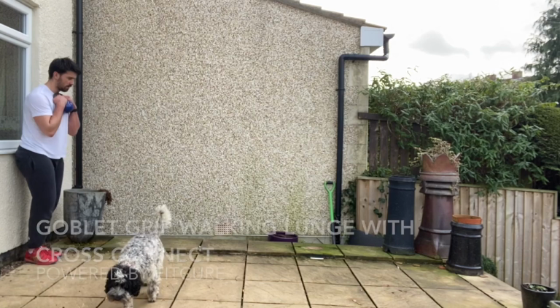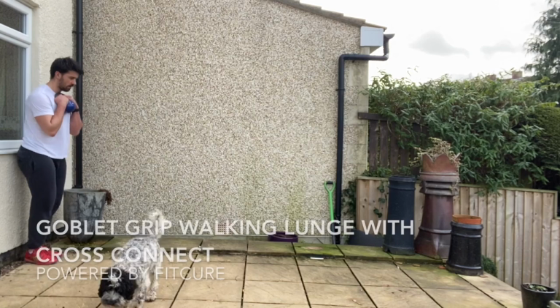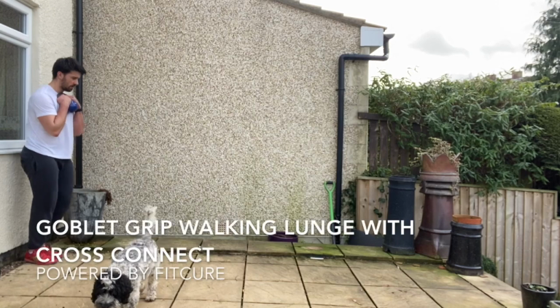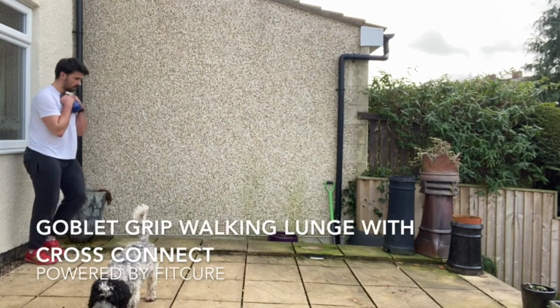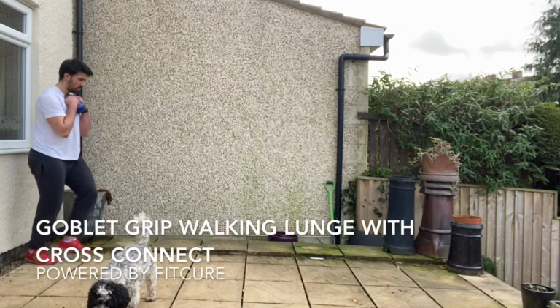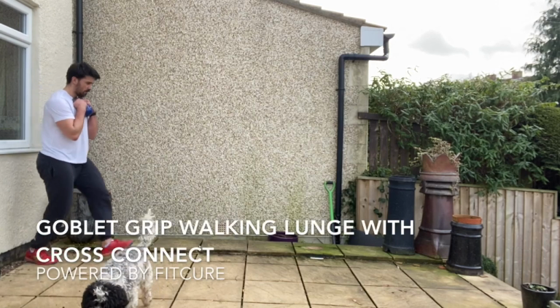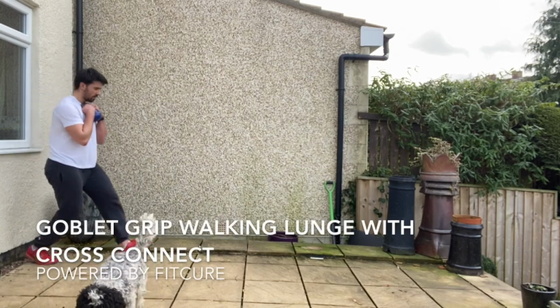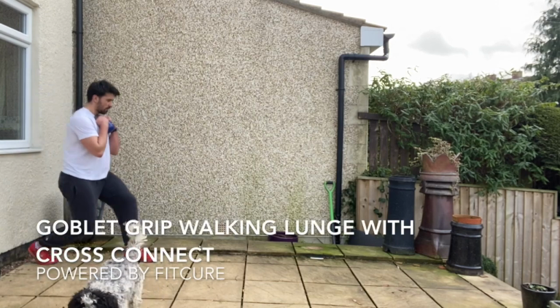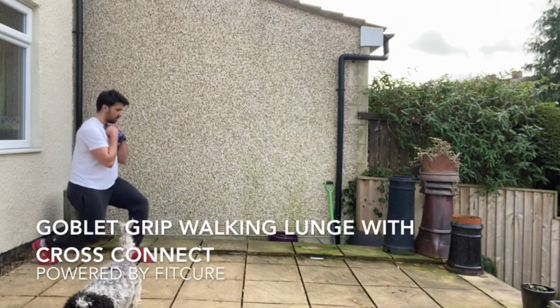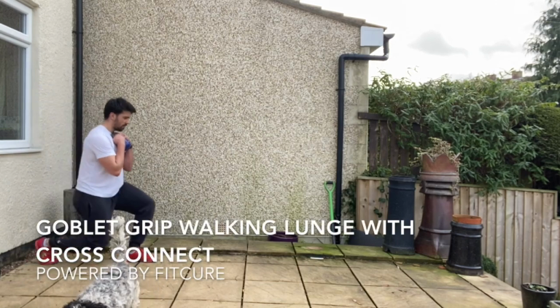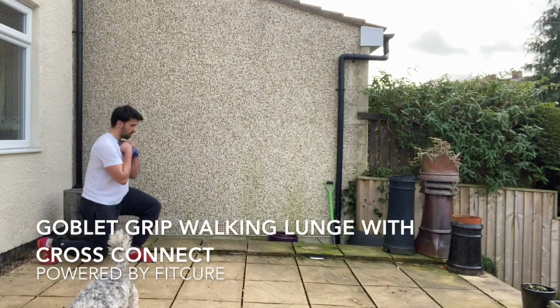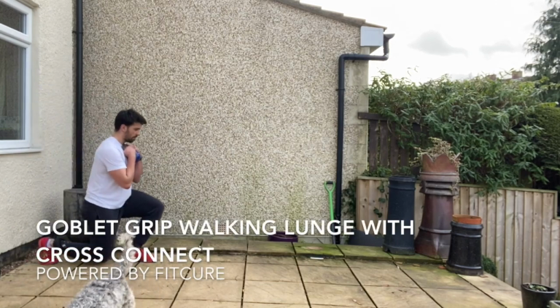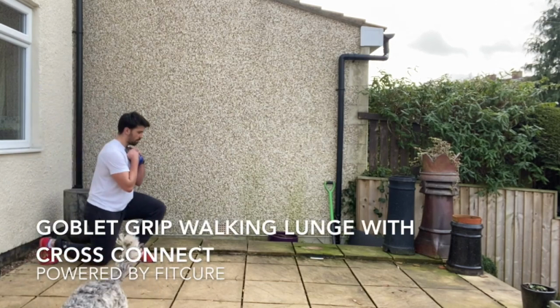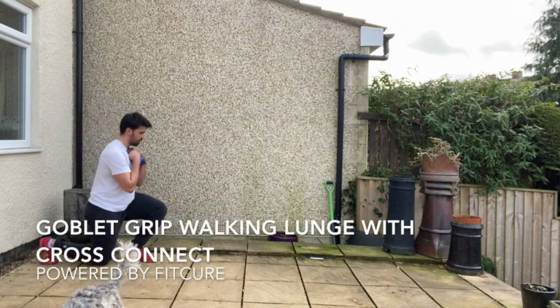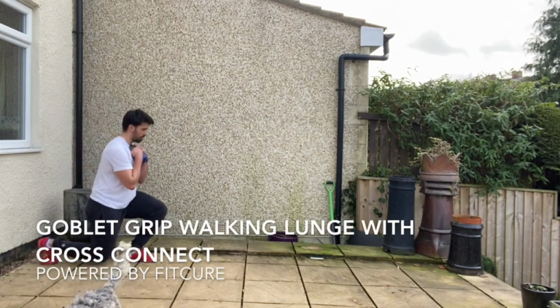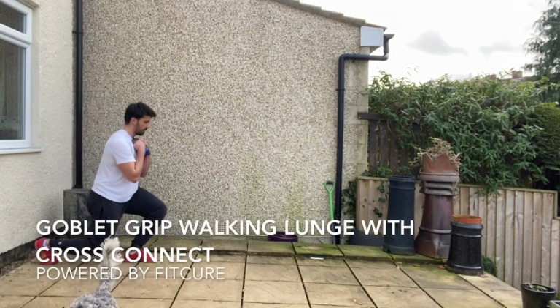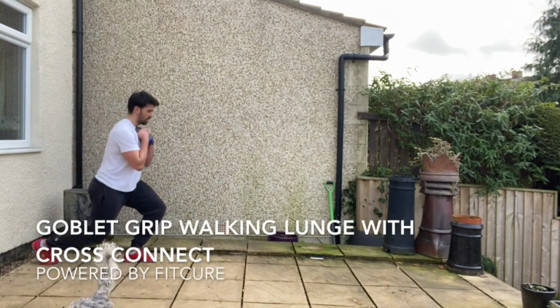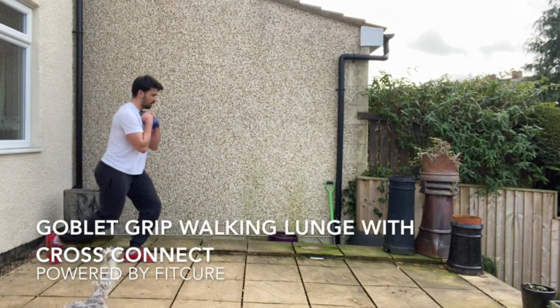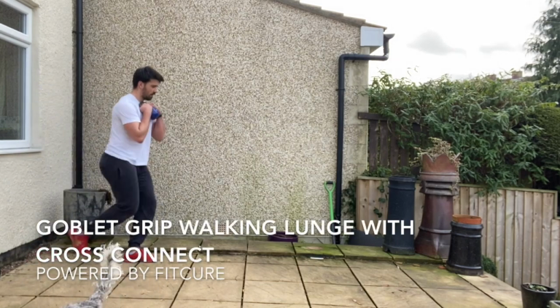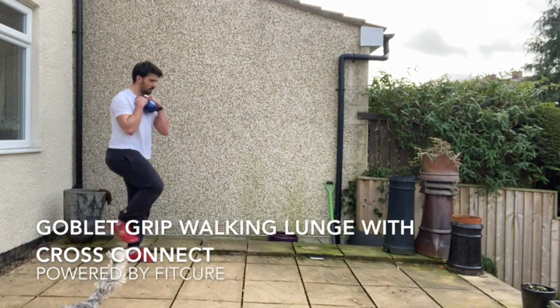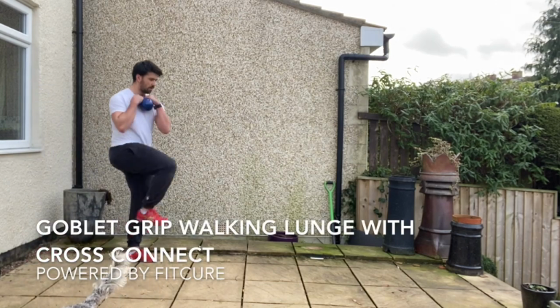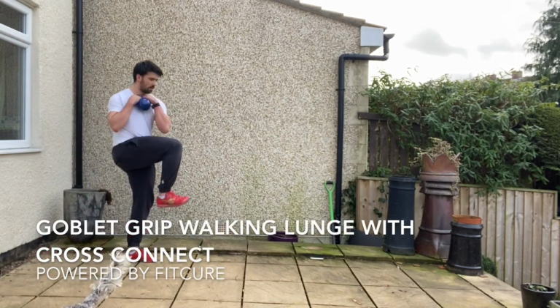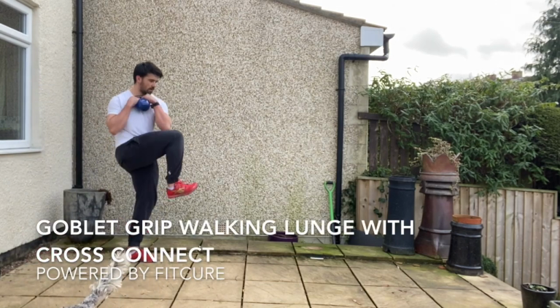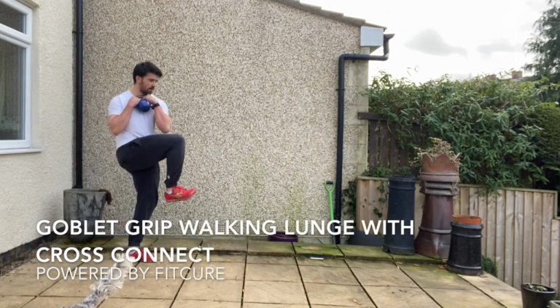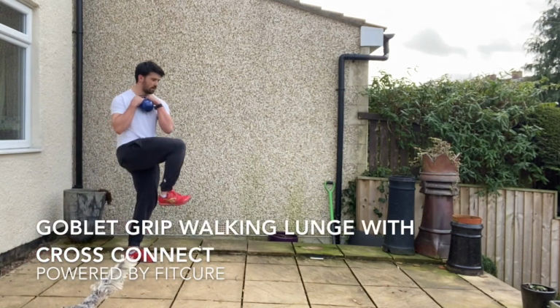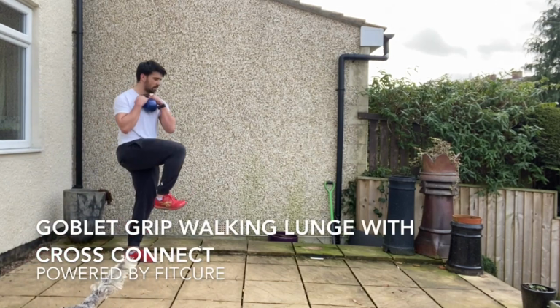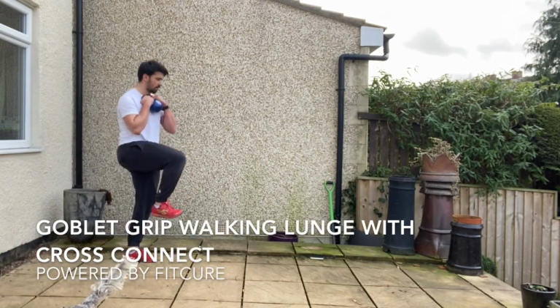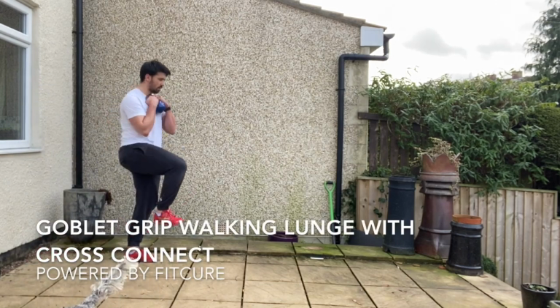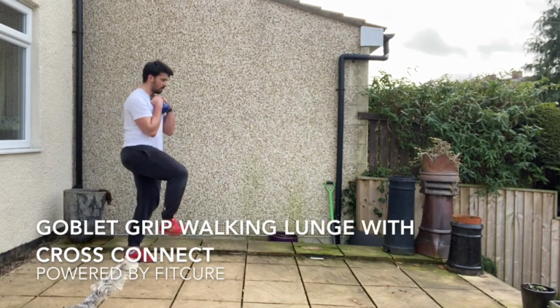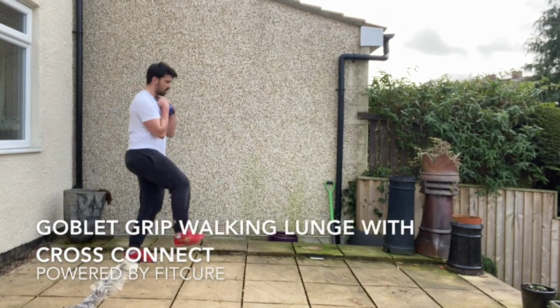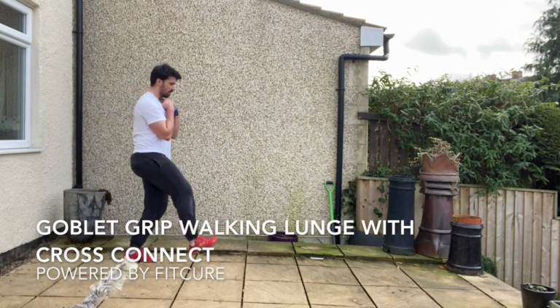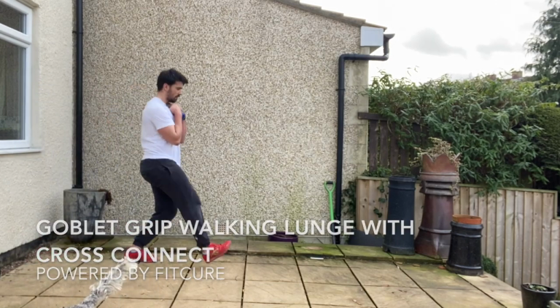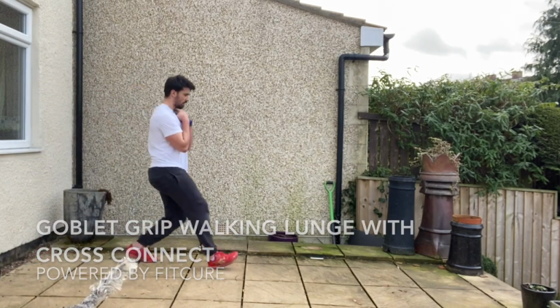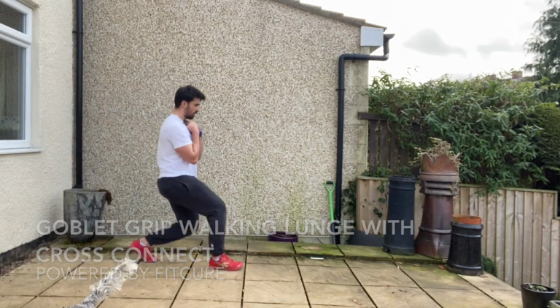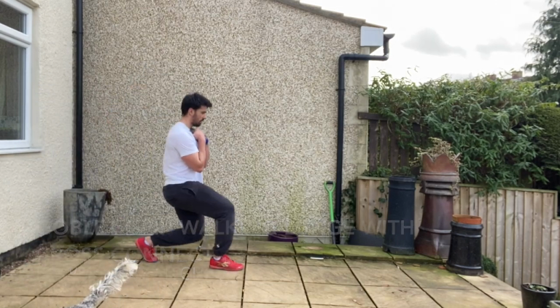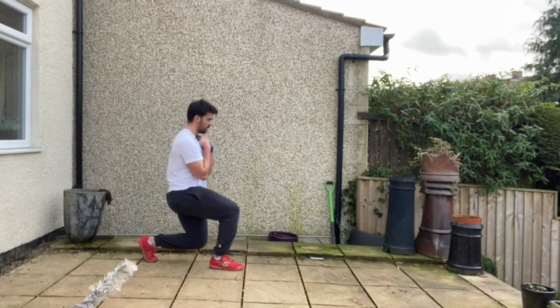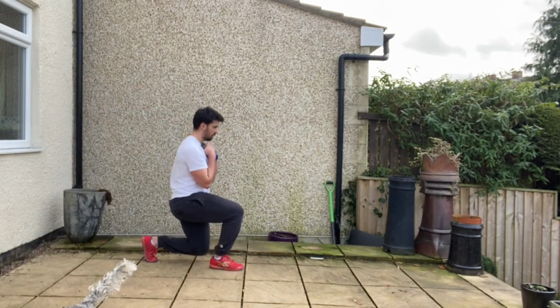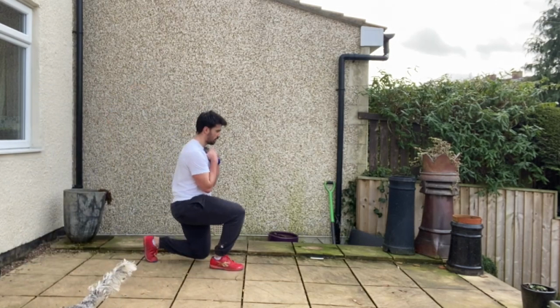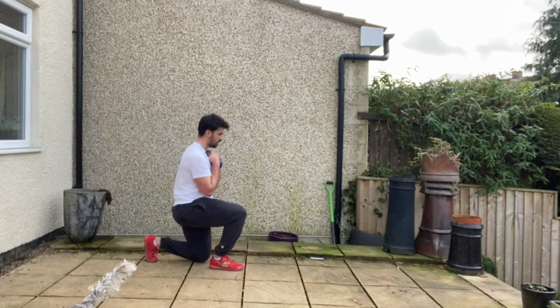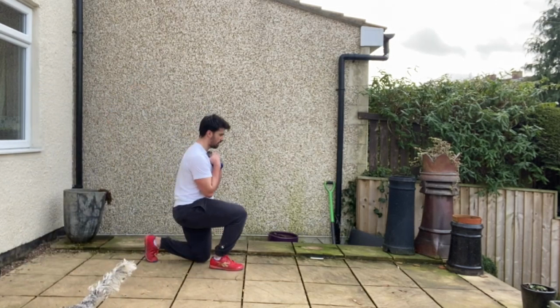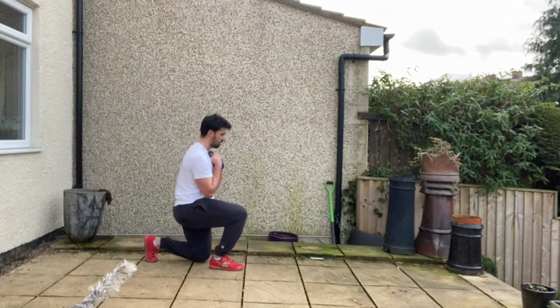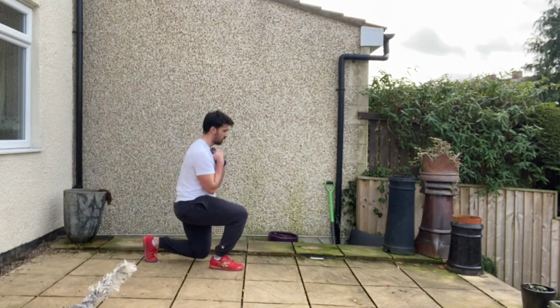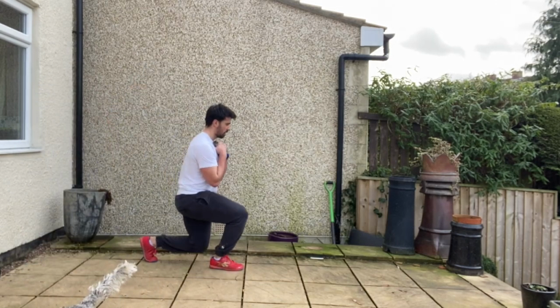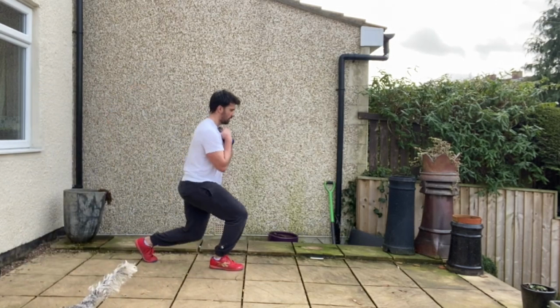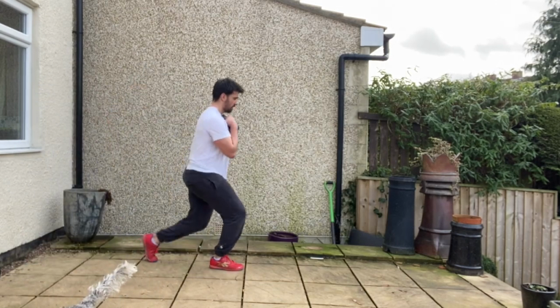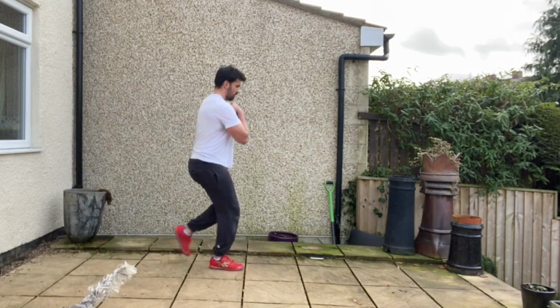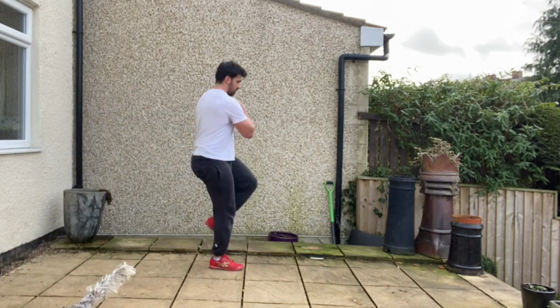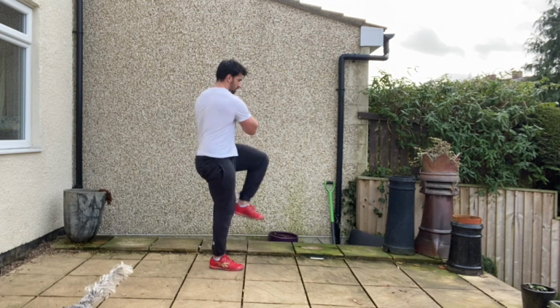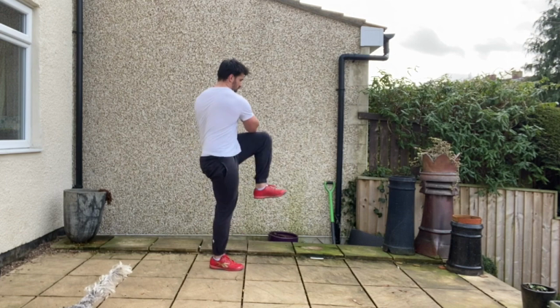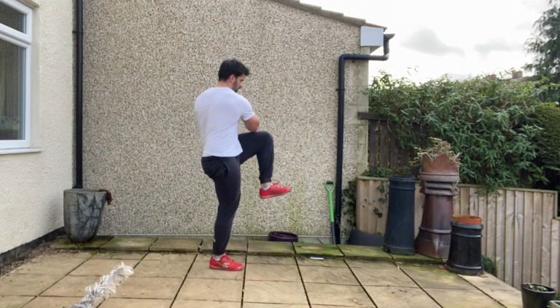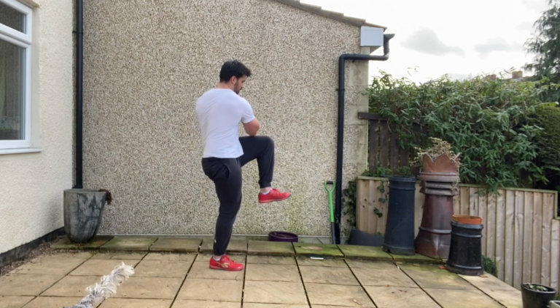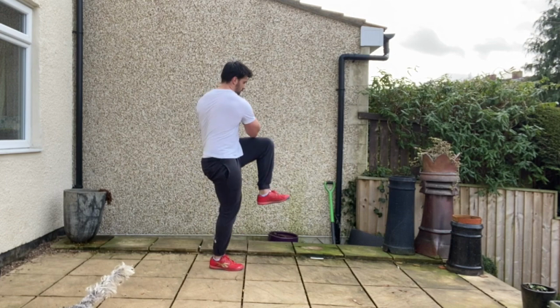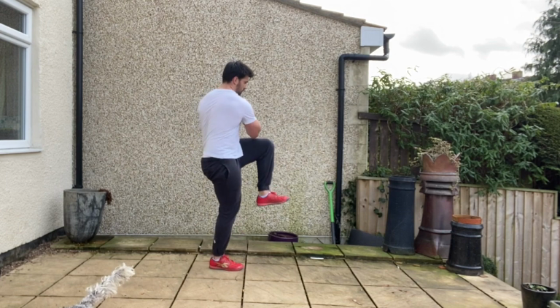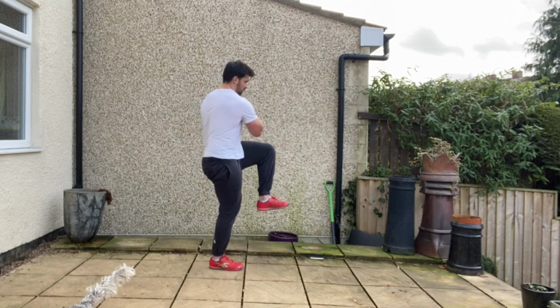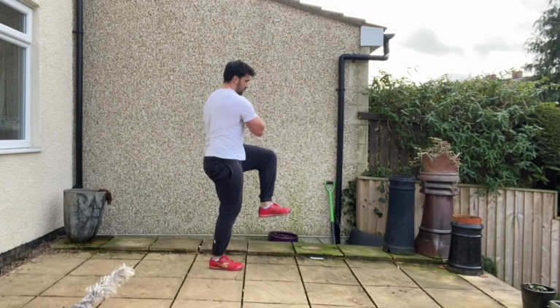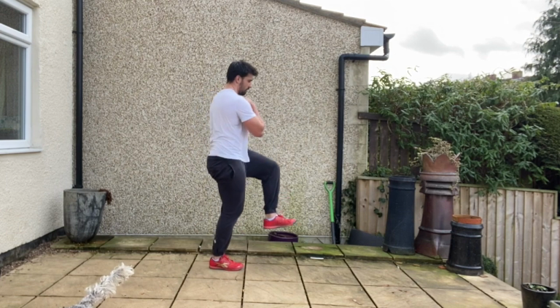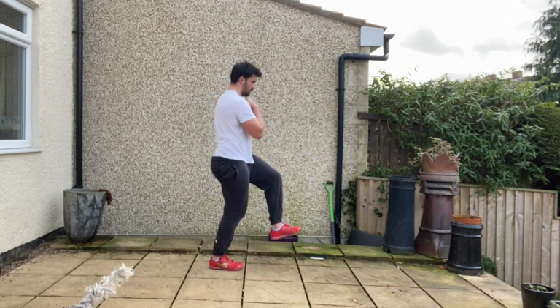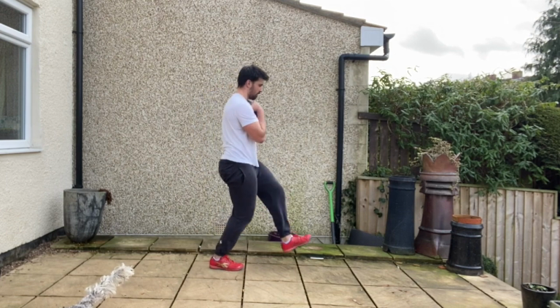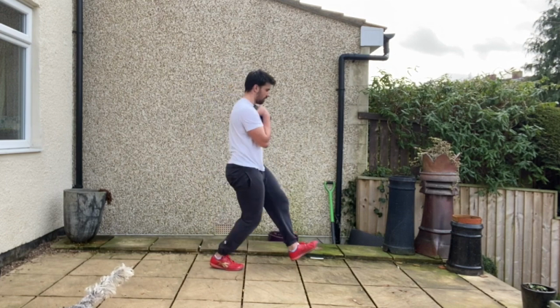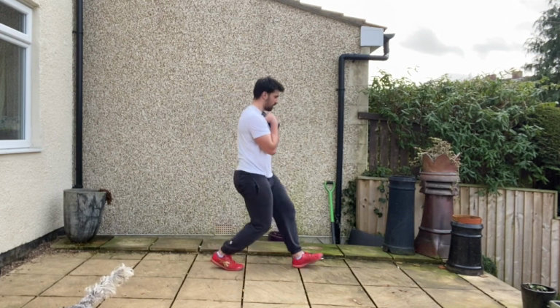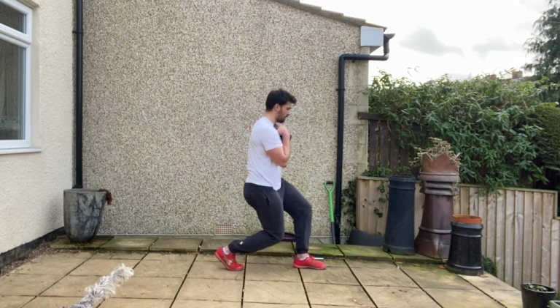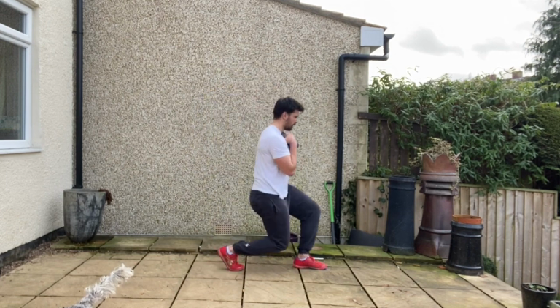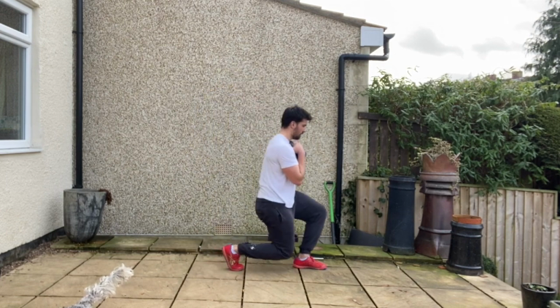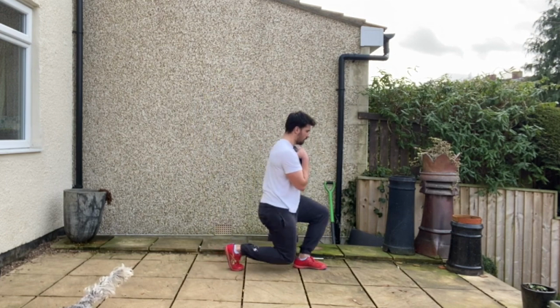Goblet Grip Walking Lunge with Cross Connect. Grab hold of the kettlebell or dumbbell in a goblet grip position. Feet hip-width apart, chin tucked, ribcage stacked on top of the pelvis.